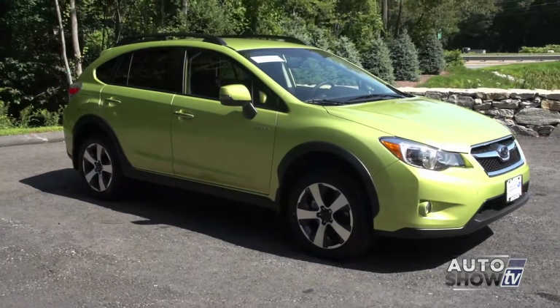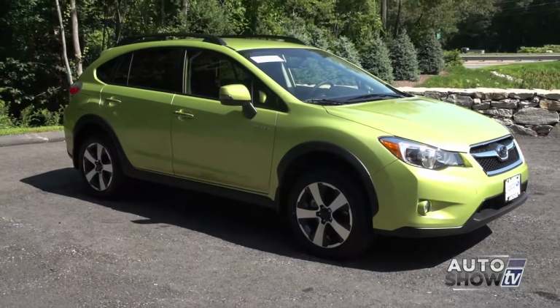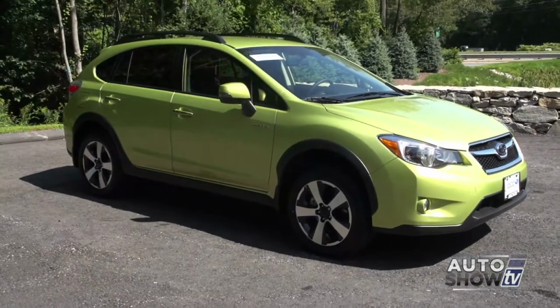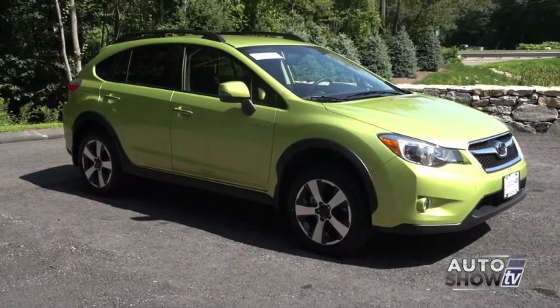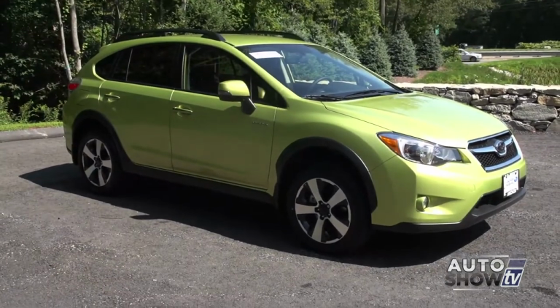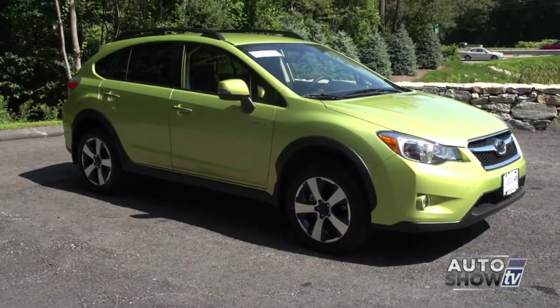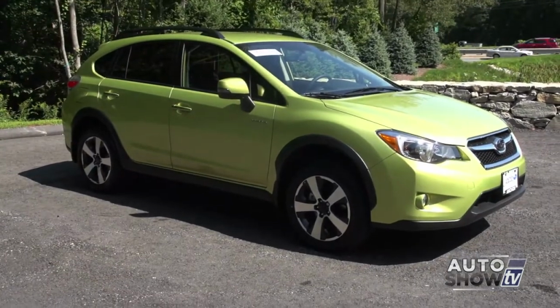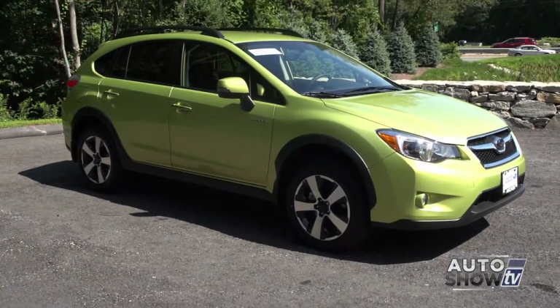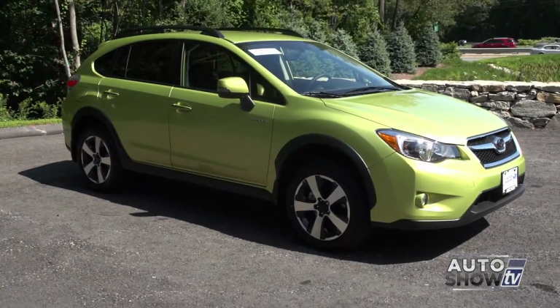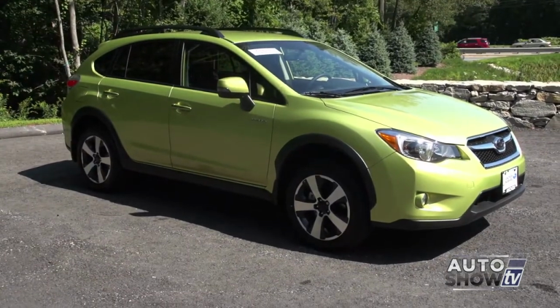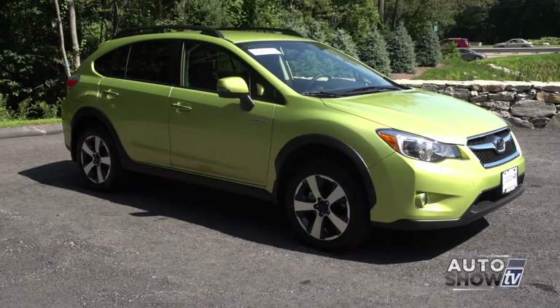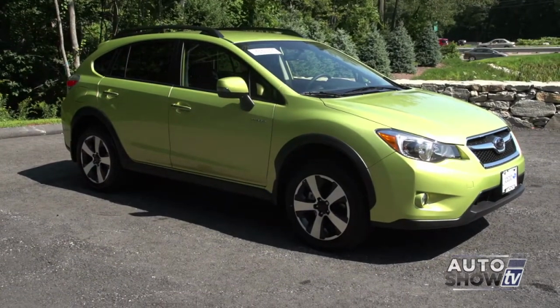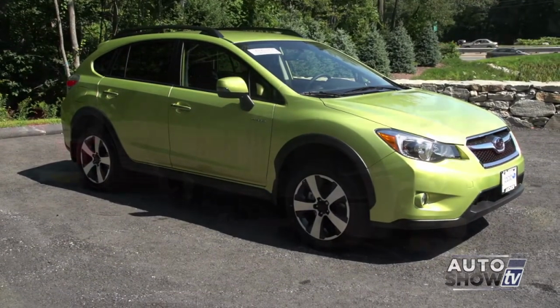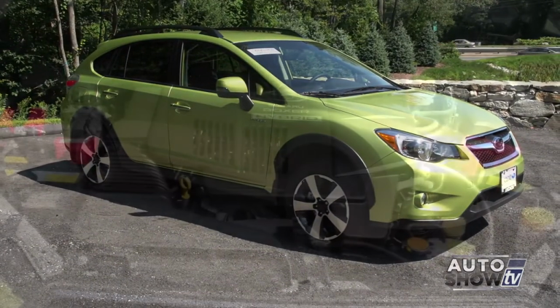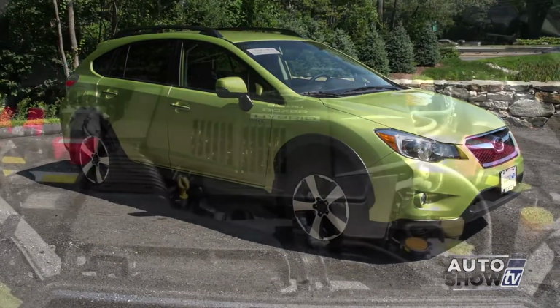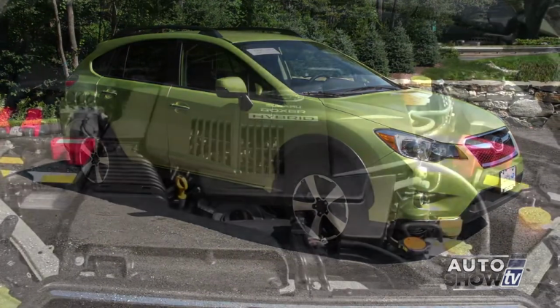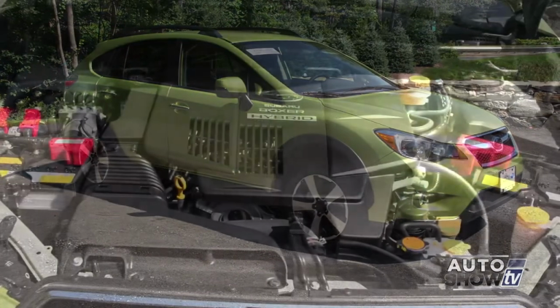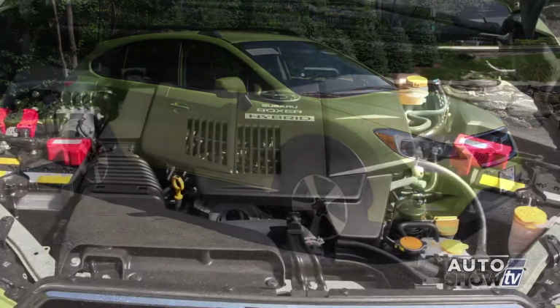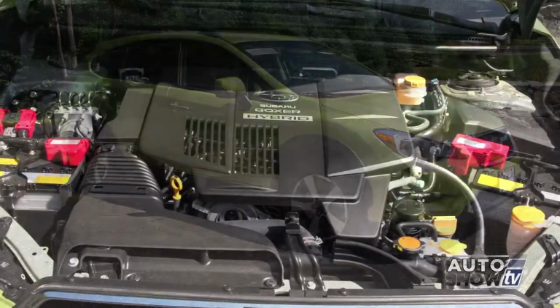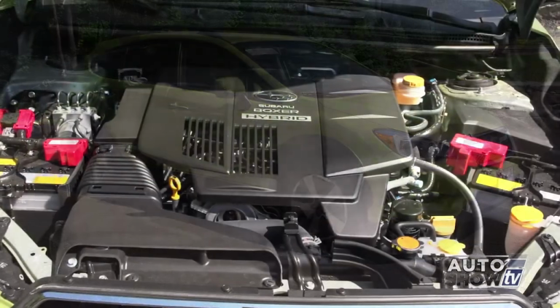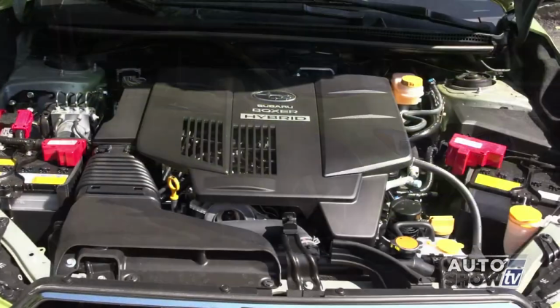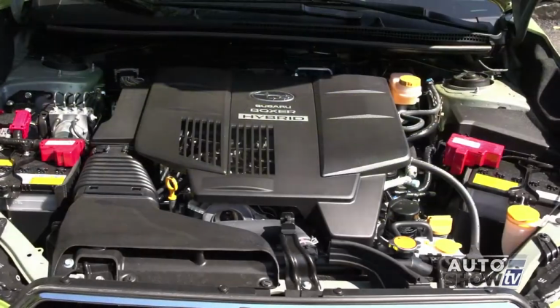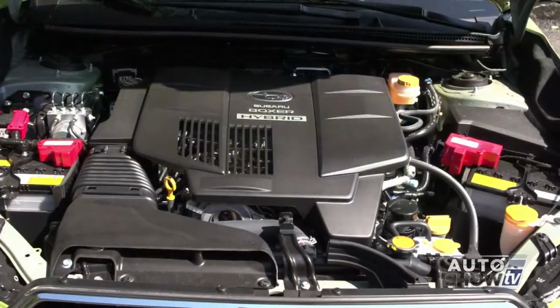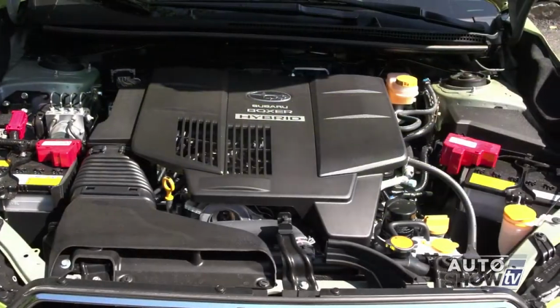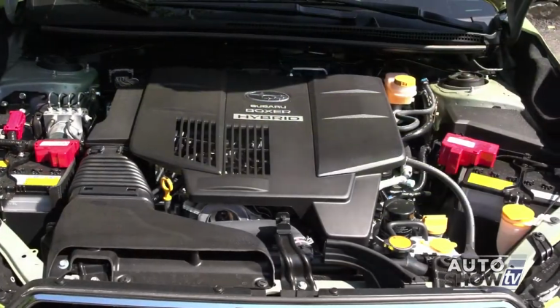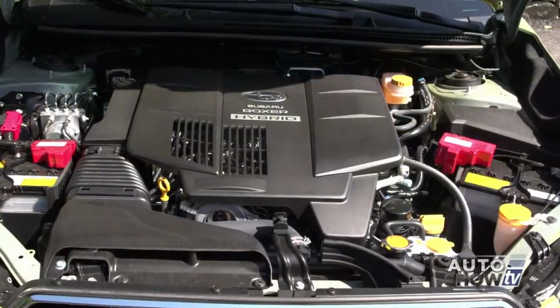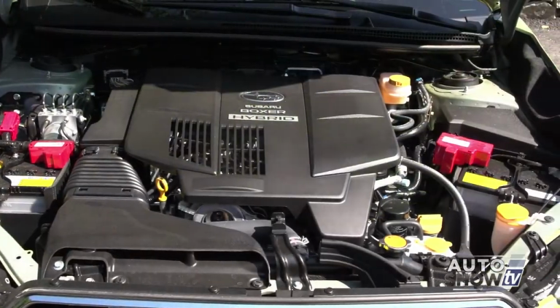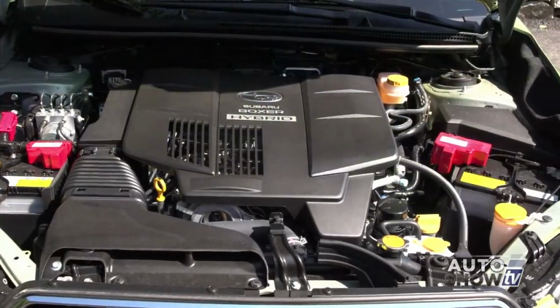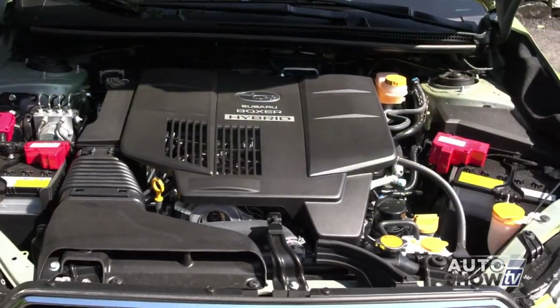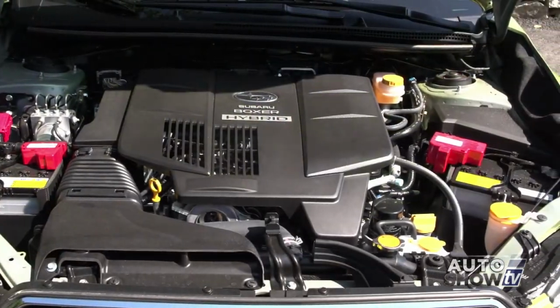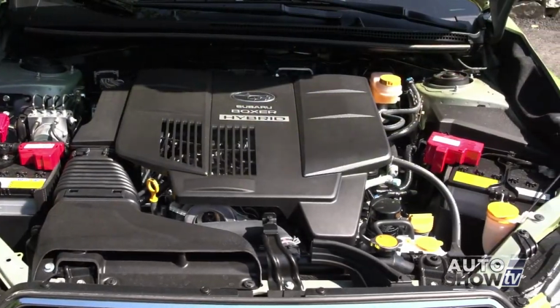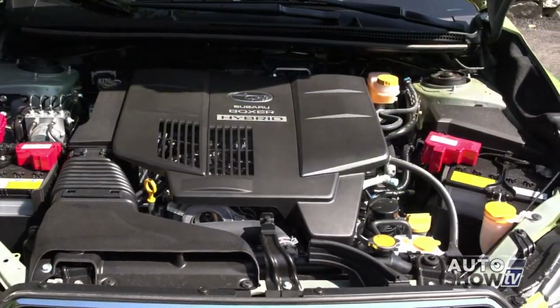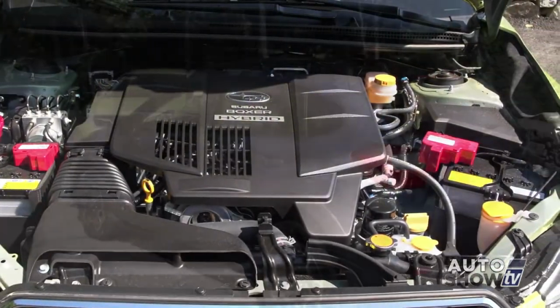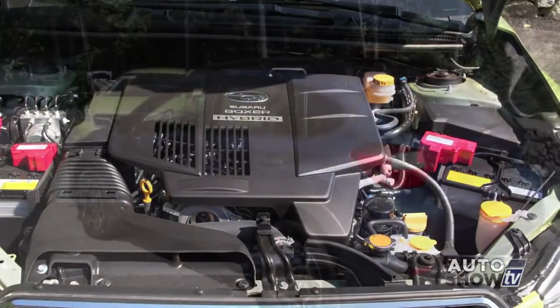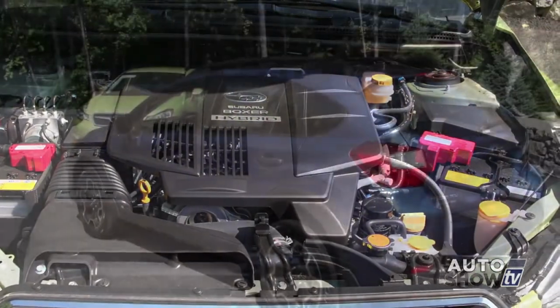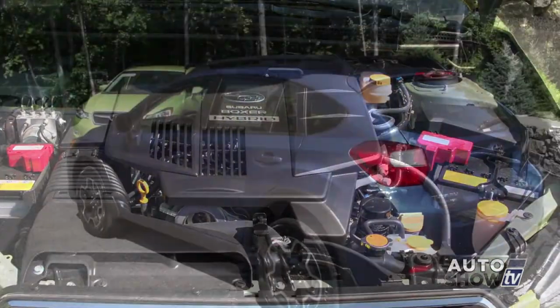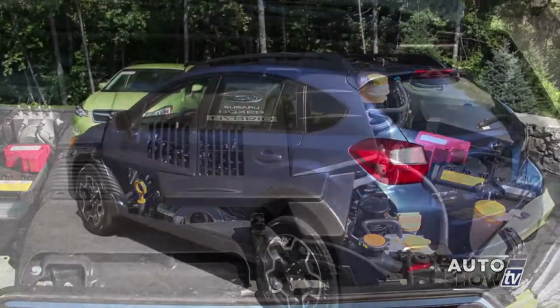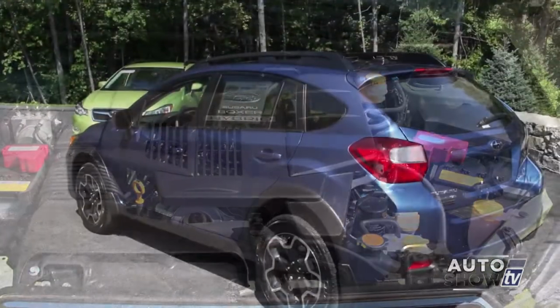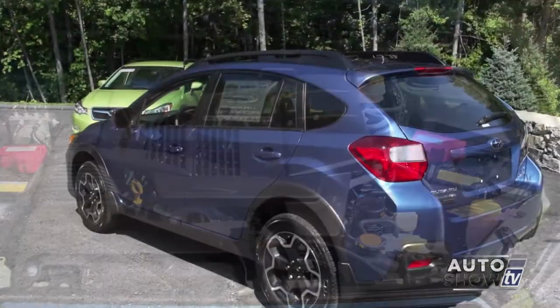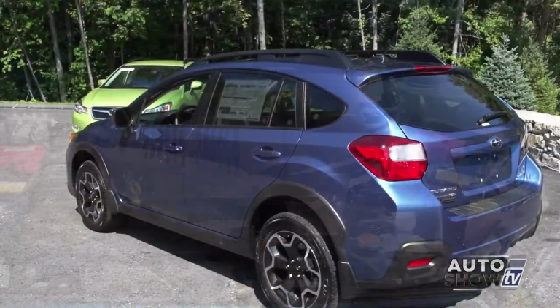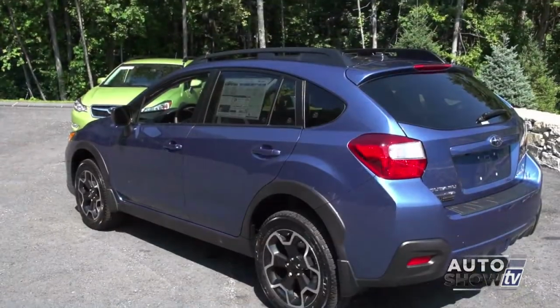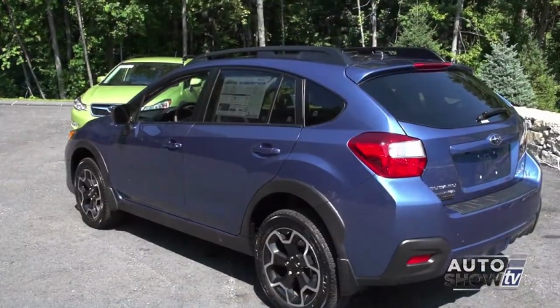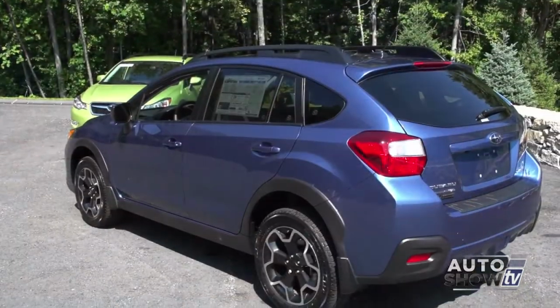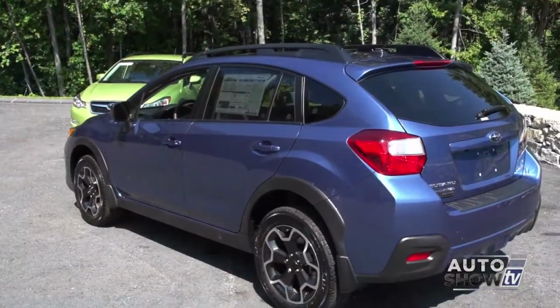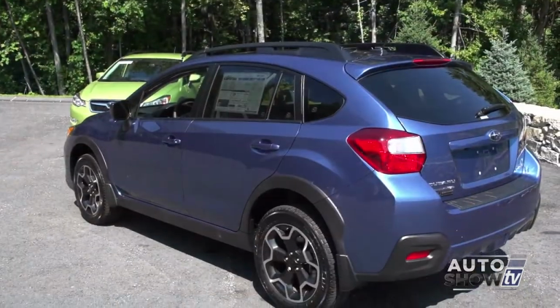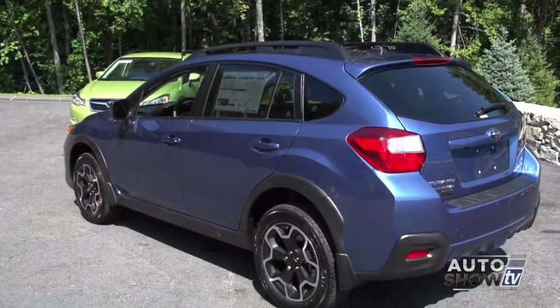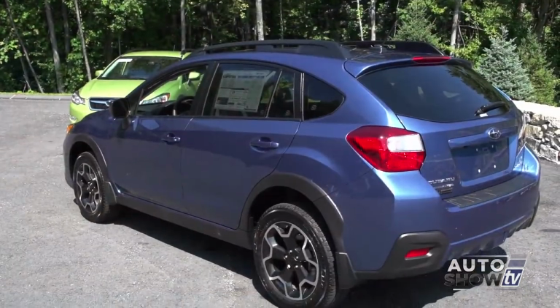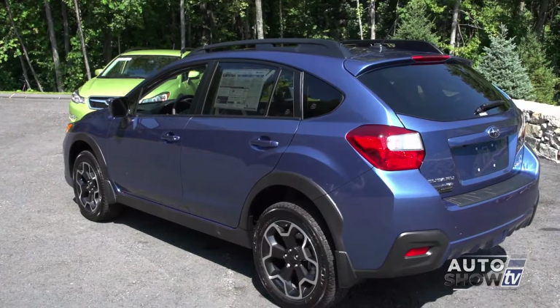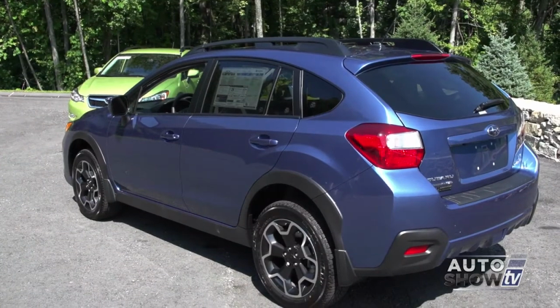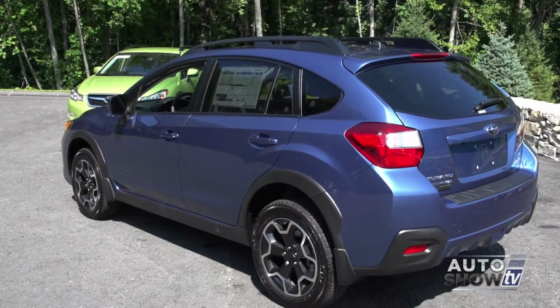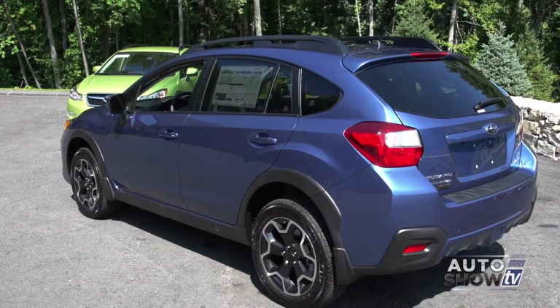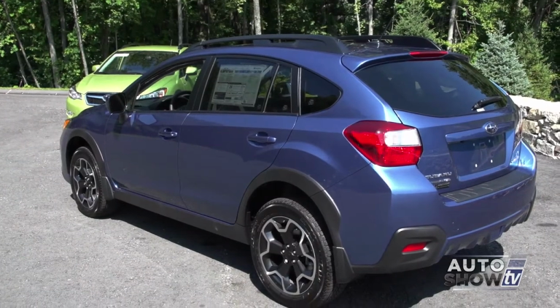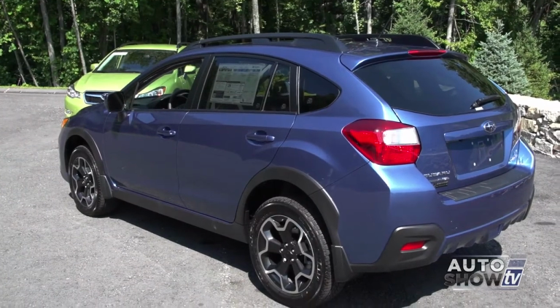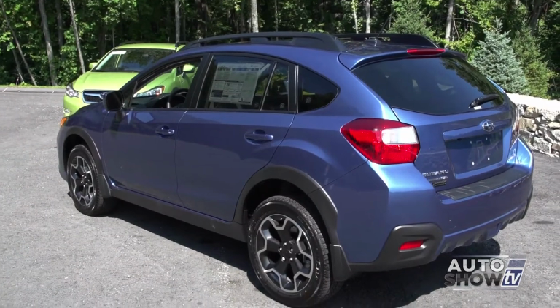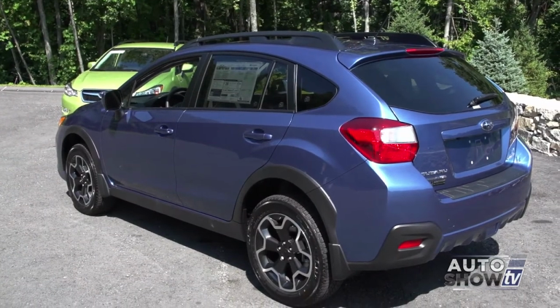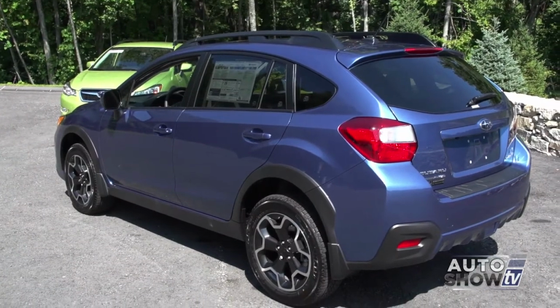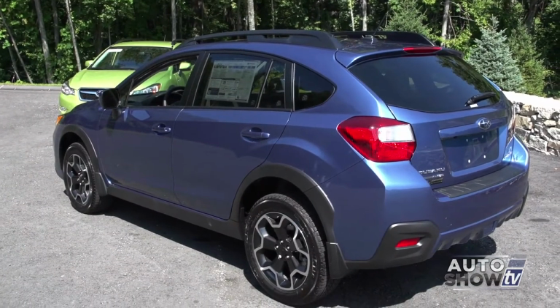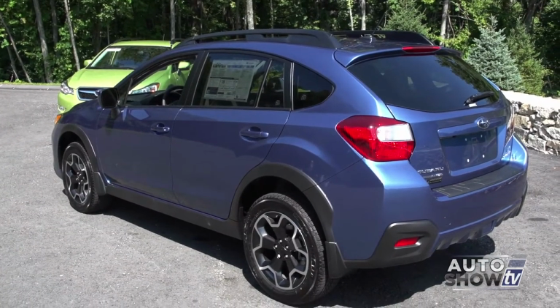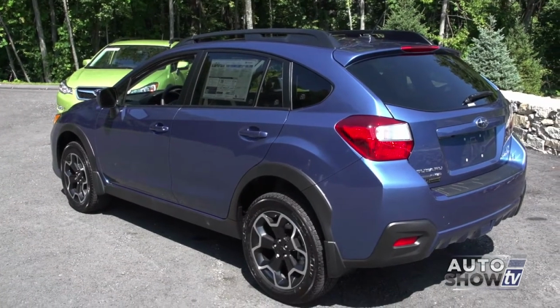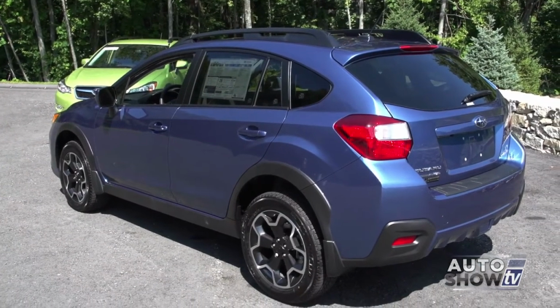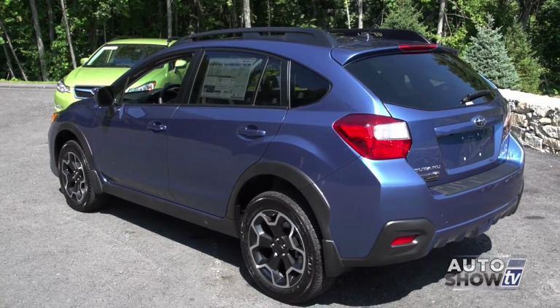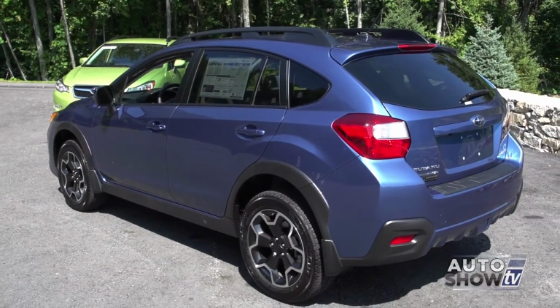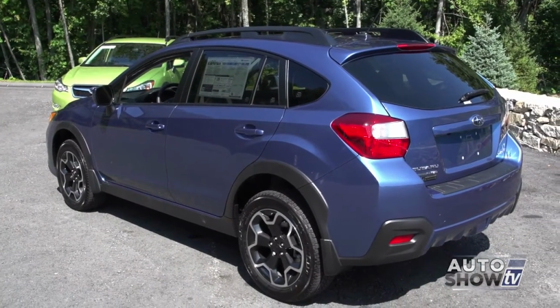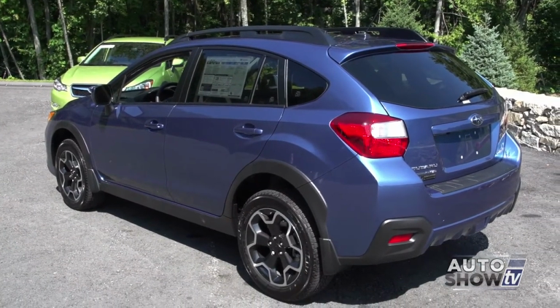And now, for 2014, the Crosstrek comes as a hybrid. So let's get a closer look at both models here at Anker Subaru.